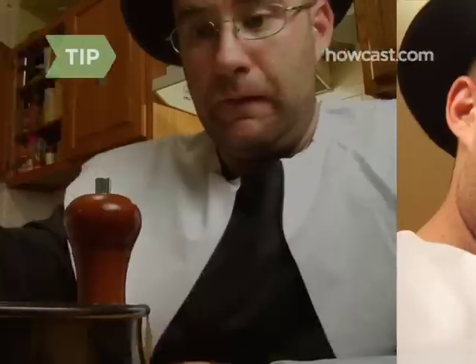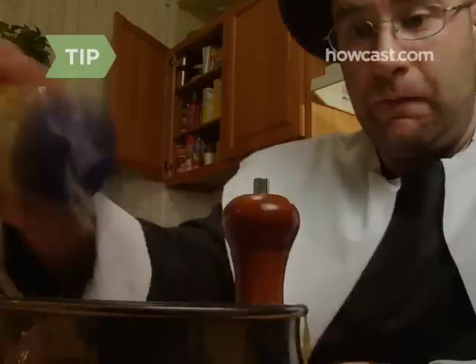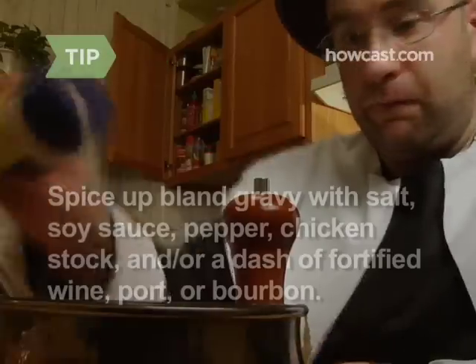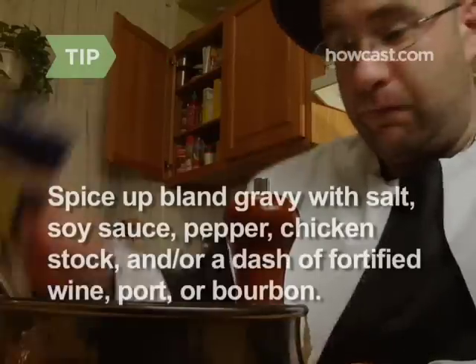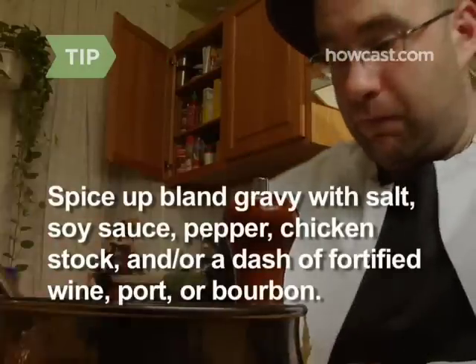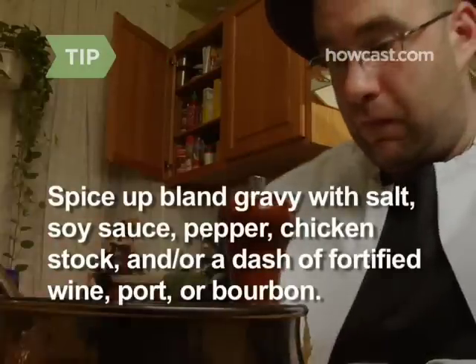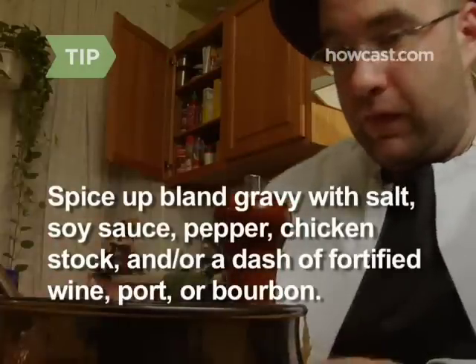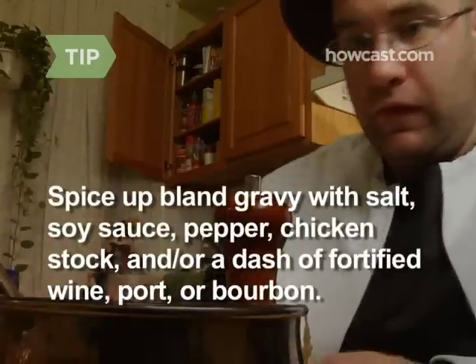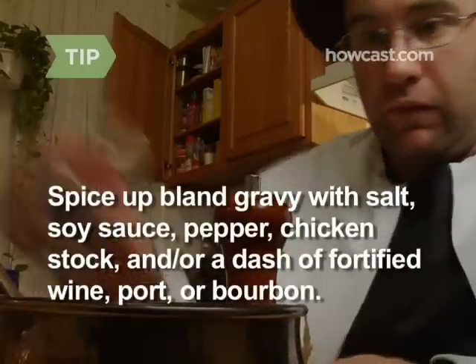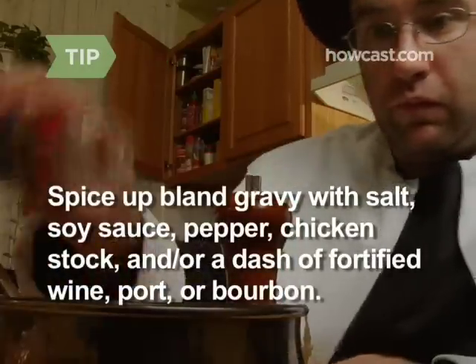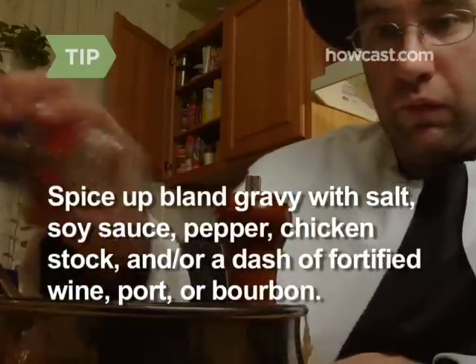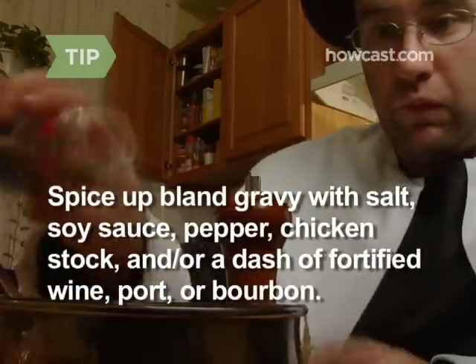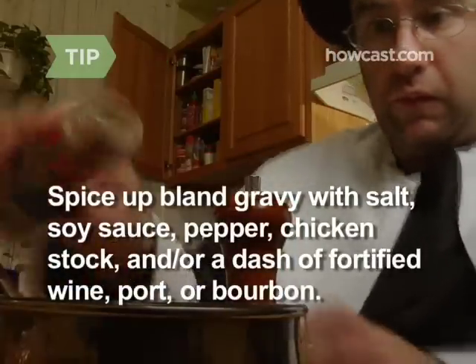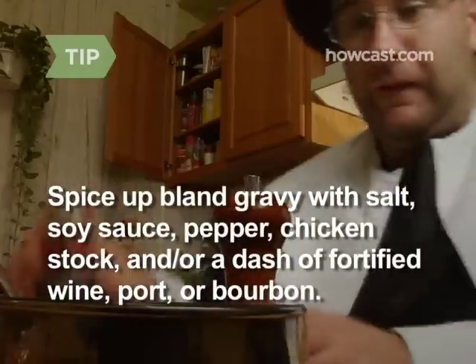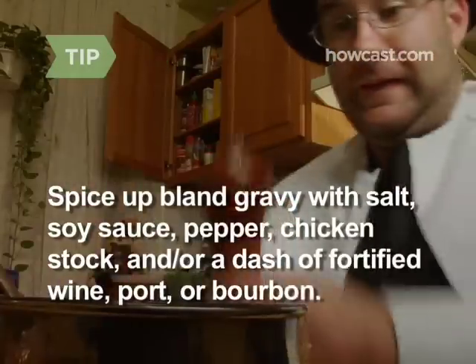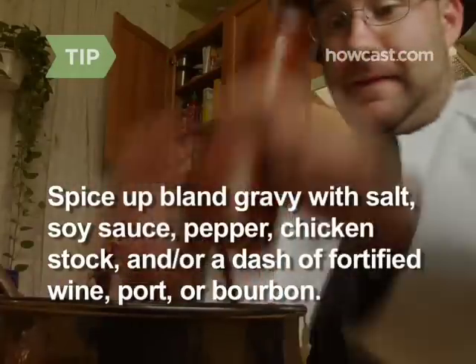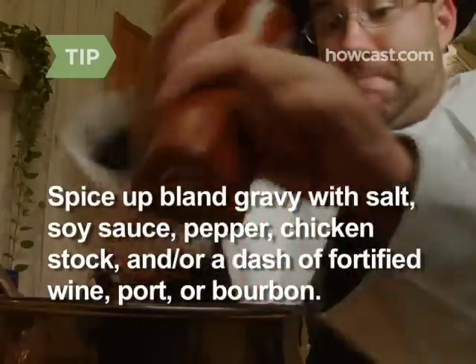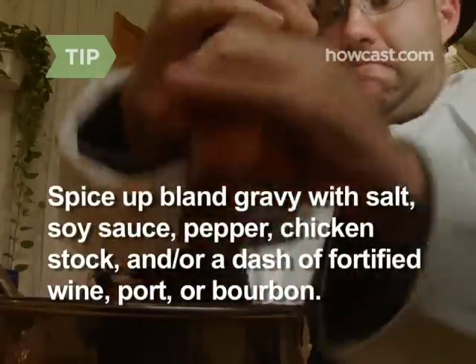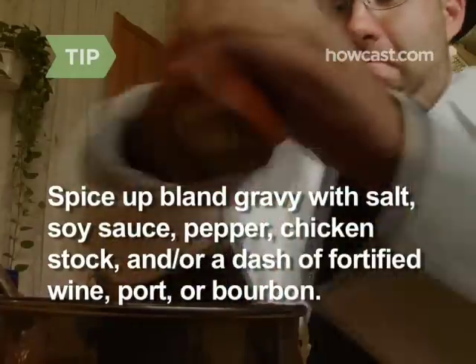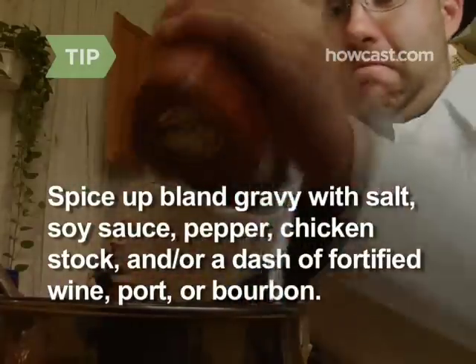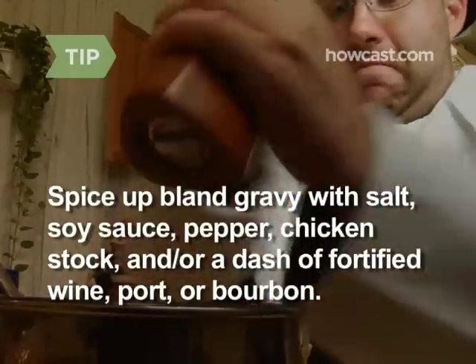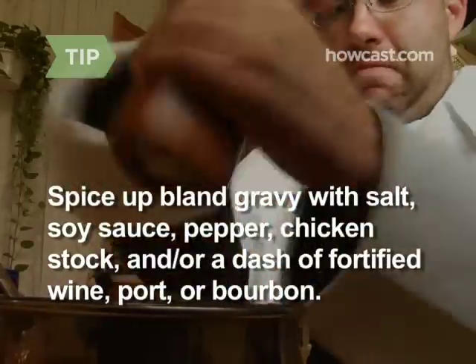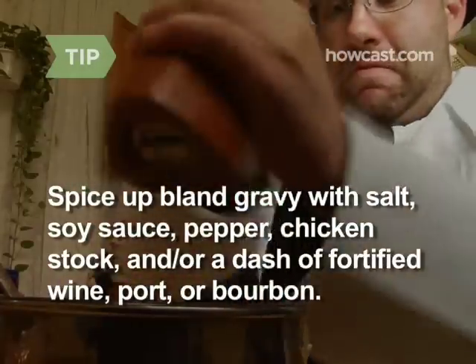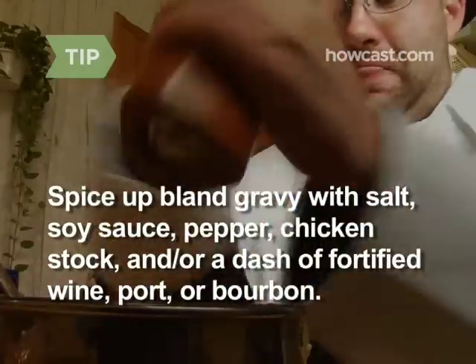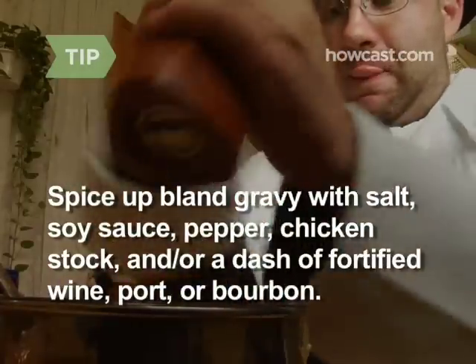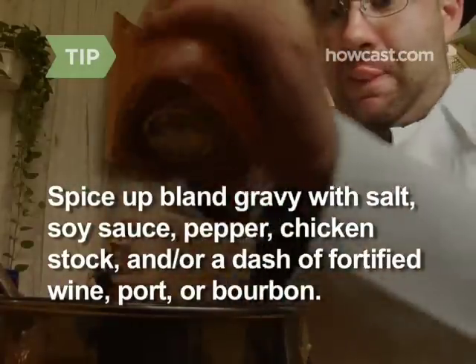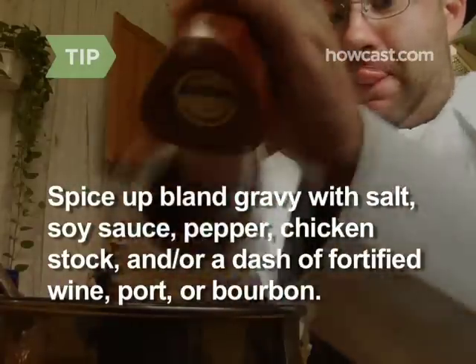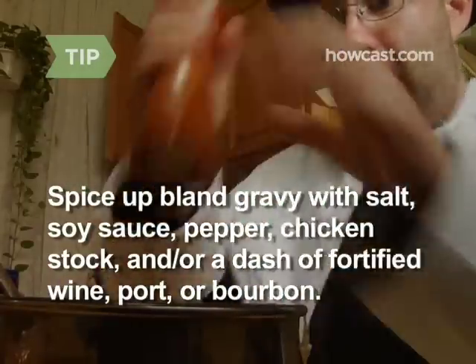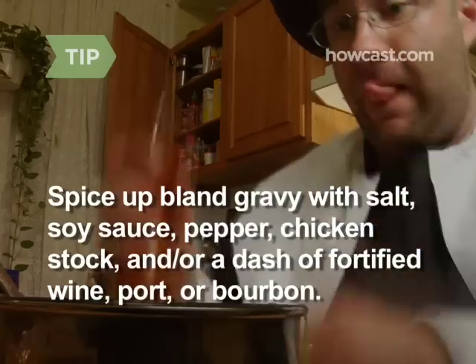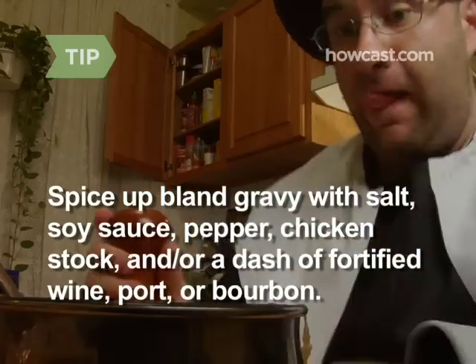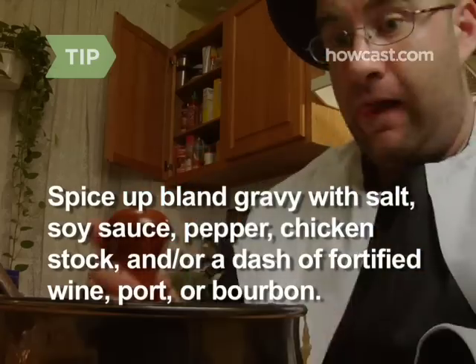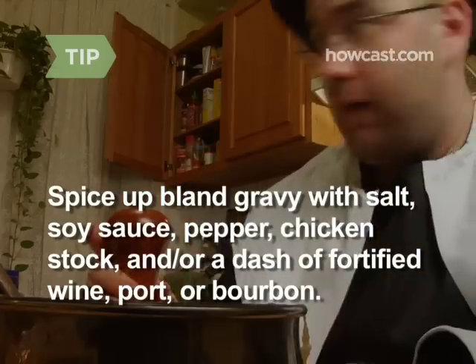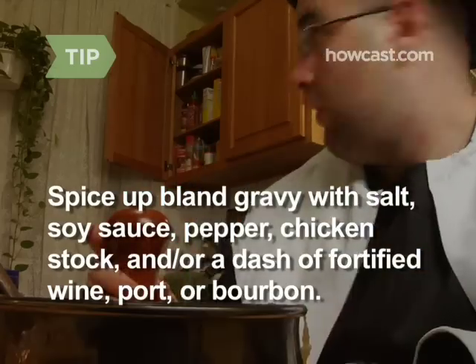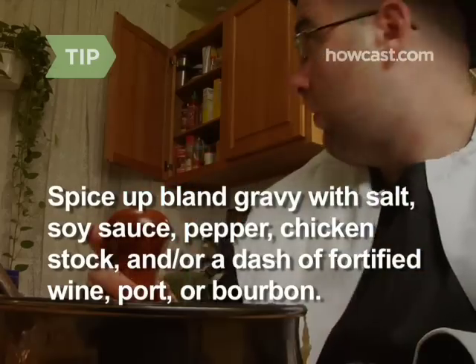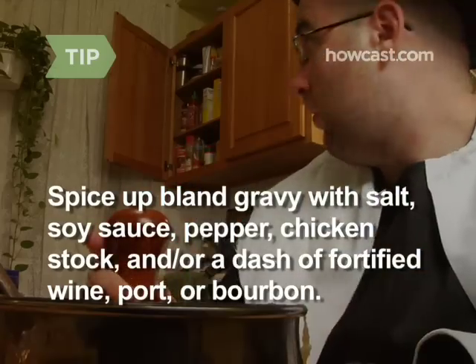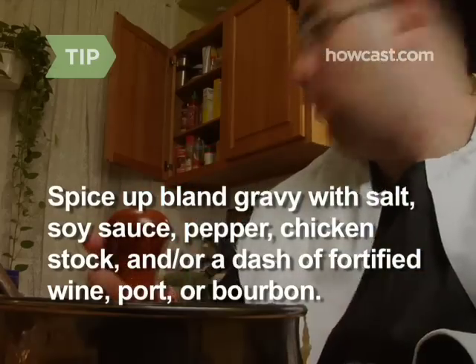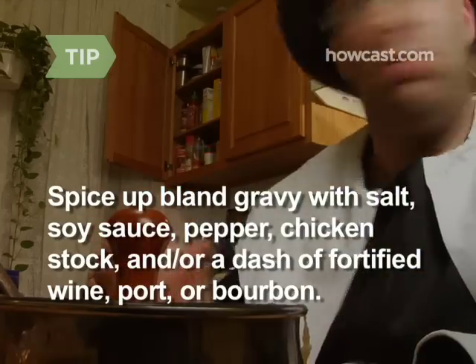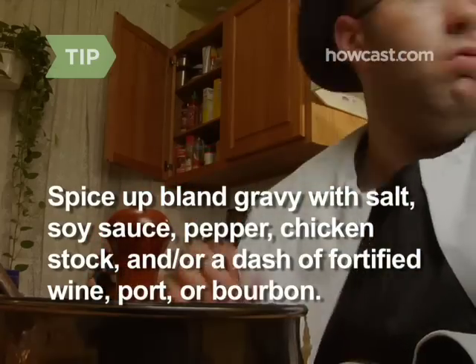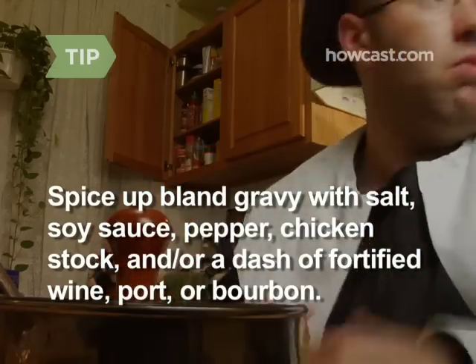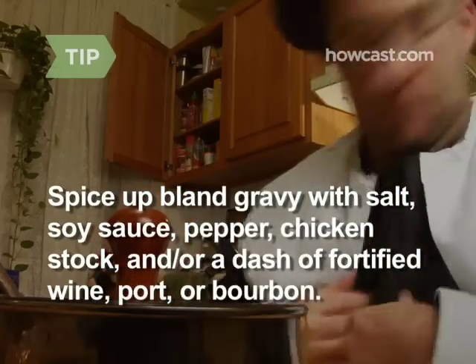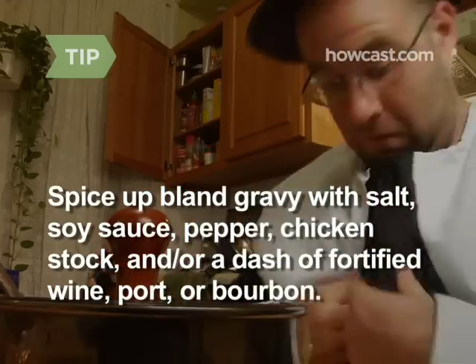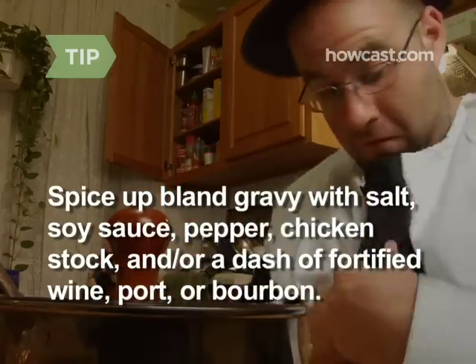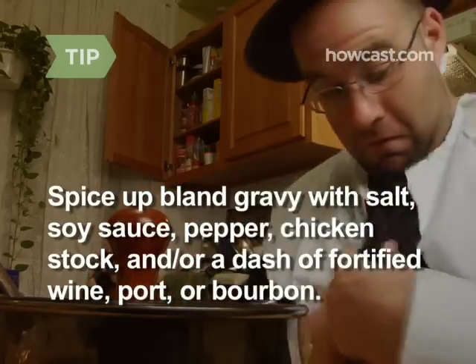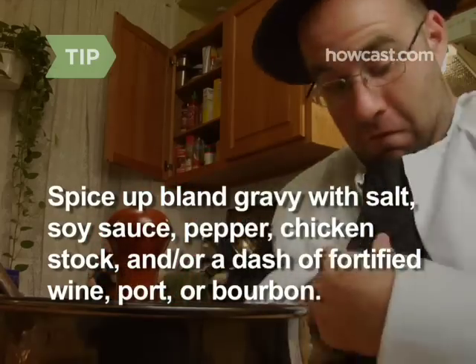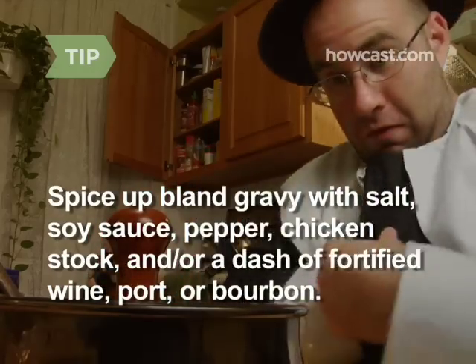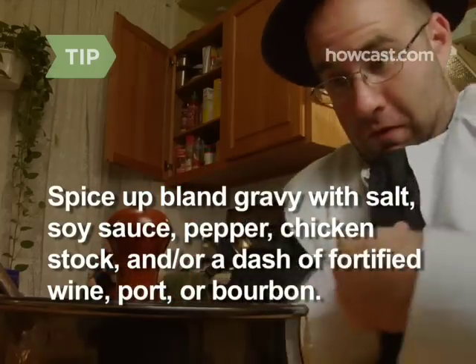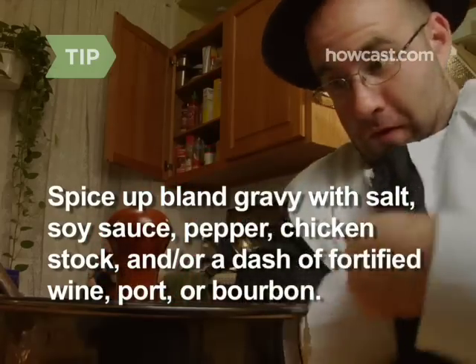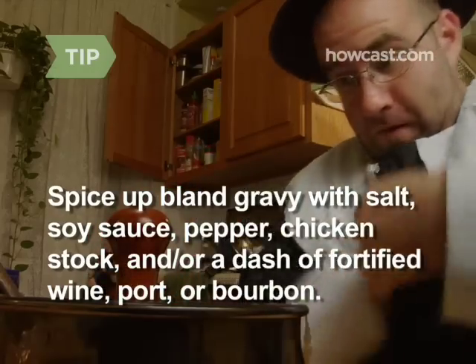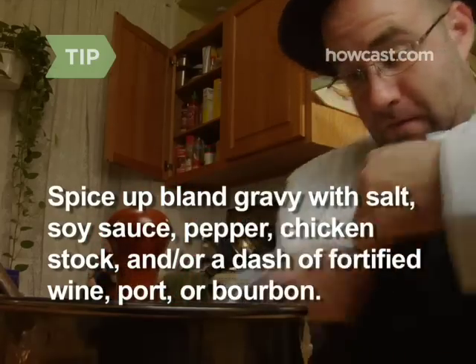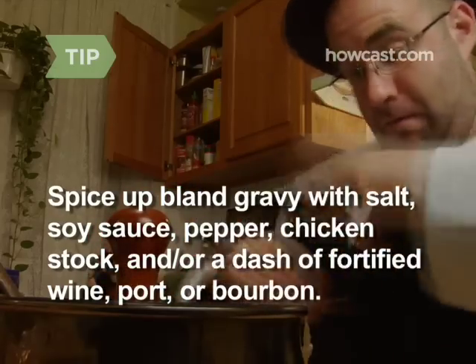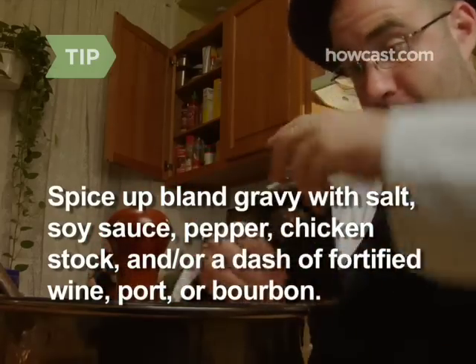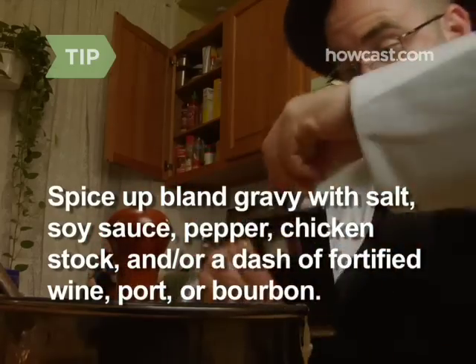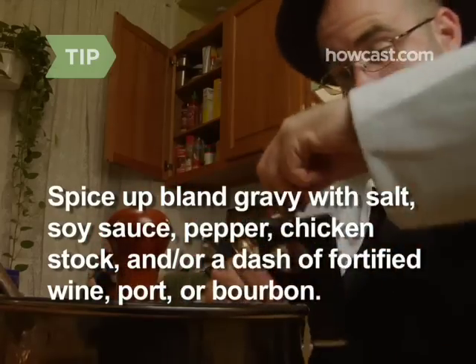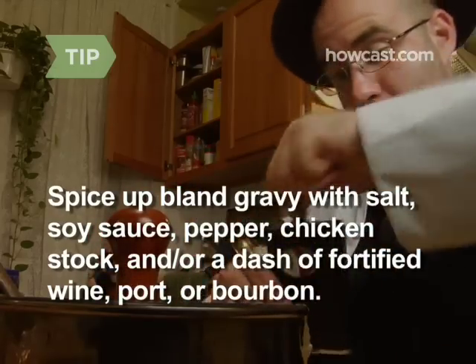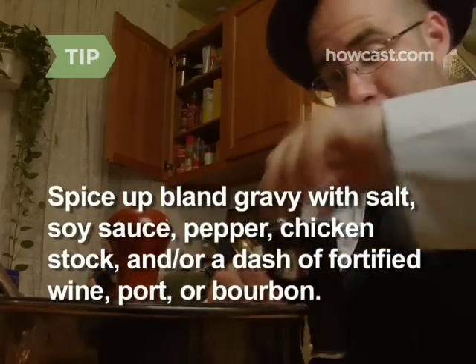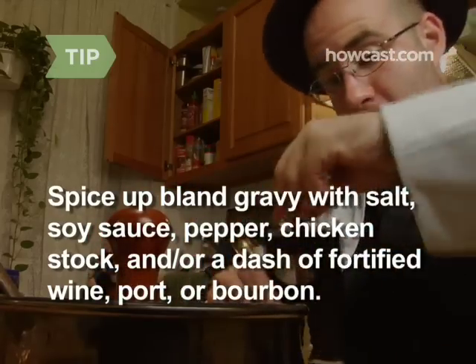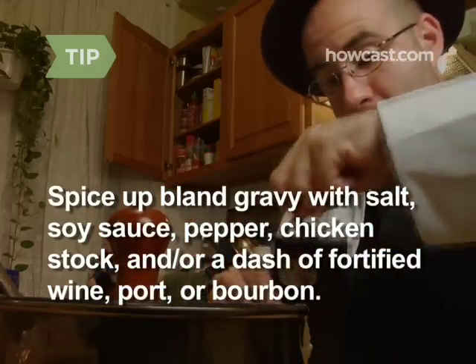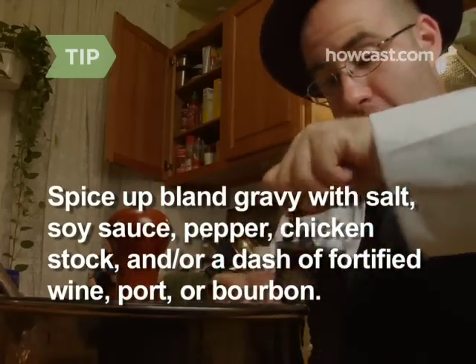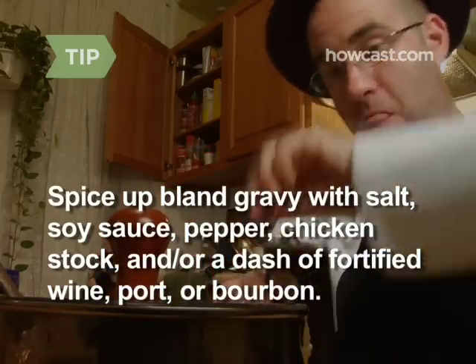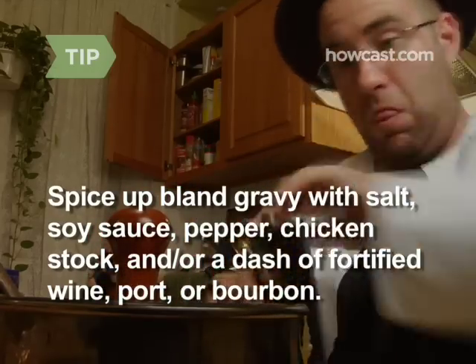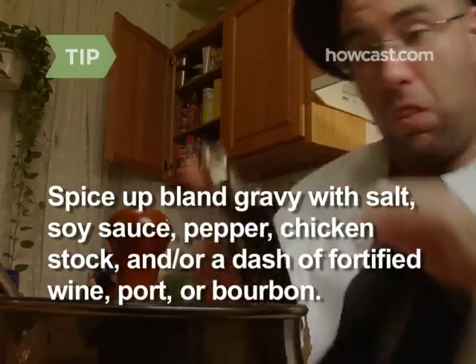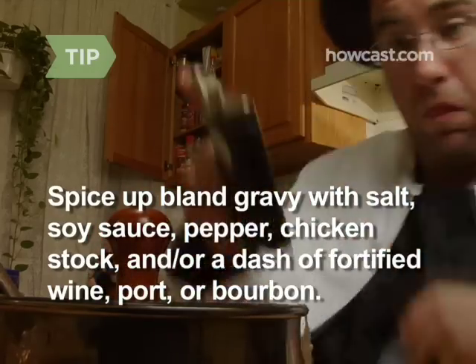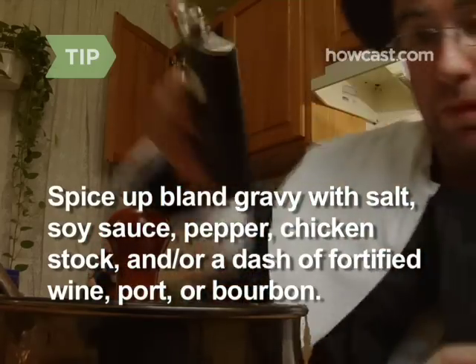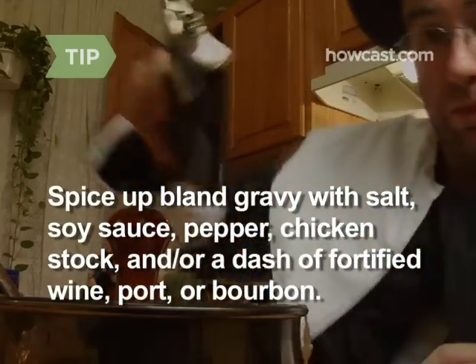Spice up bland gravy with salt, soy sauce, pepper, chicken stock, and/or a dash of fortified wine, port, or bourbon.